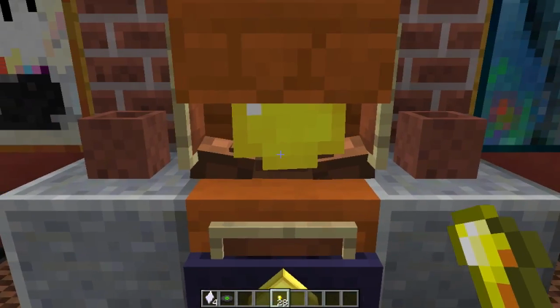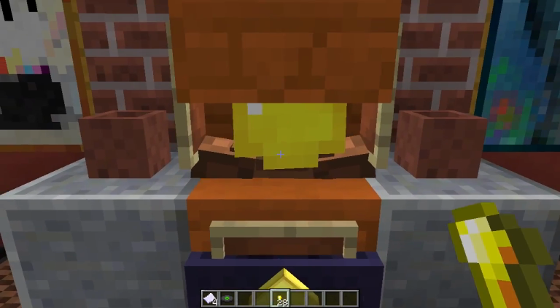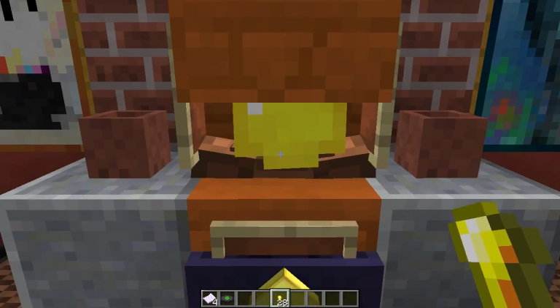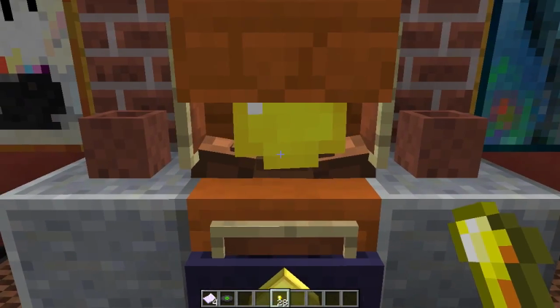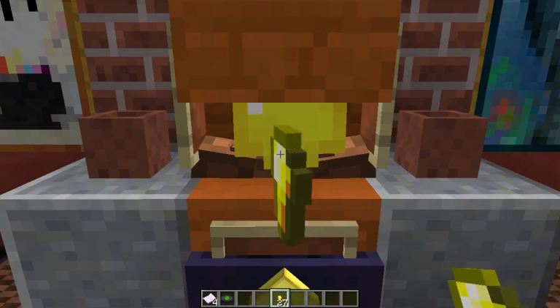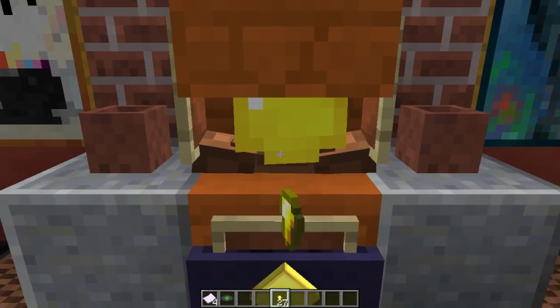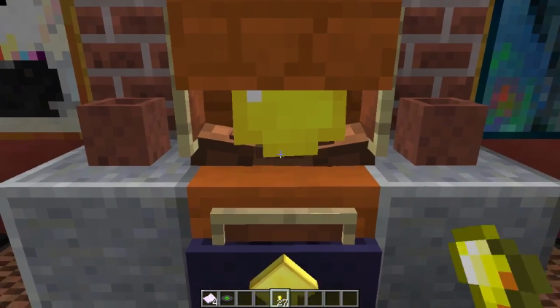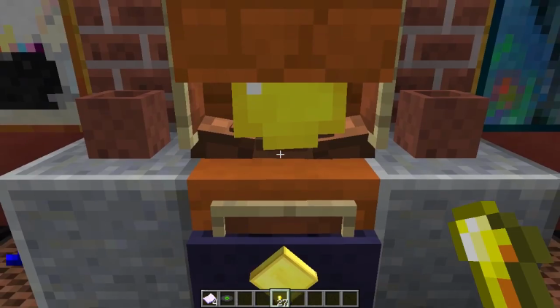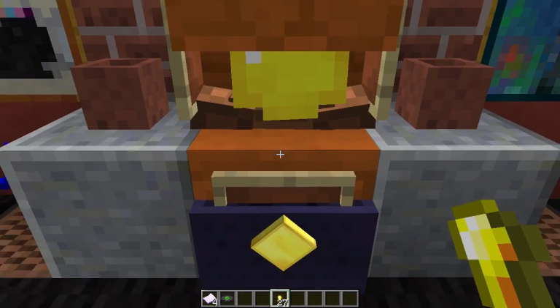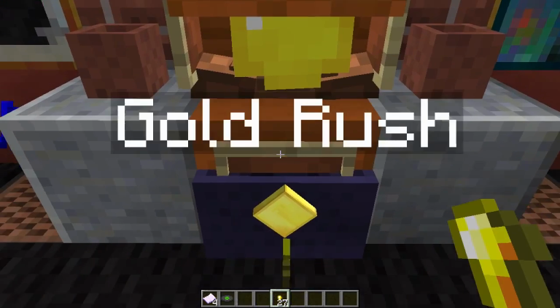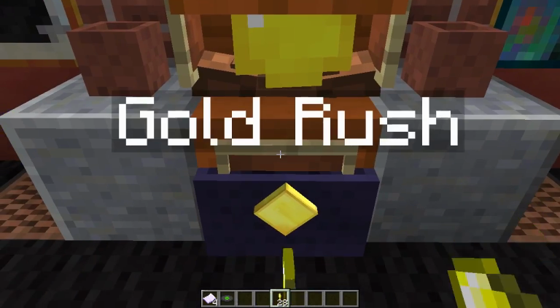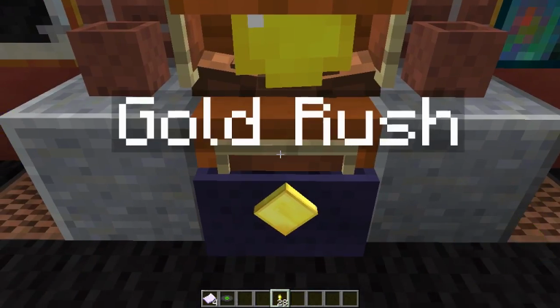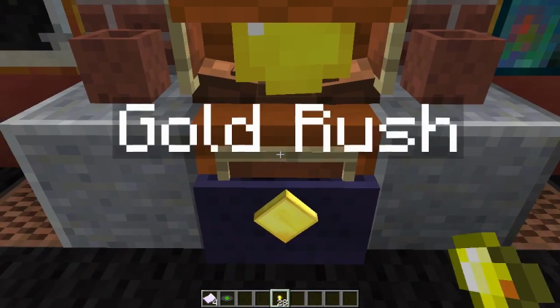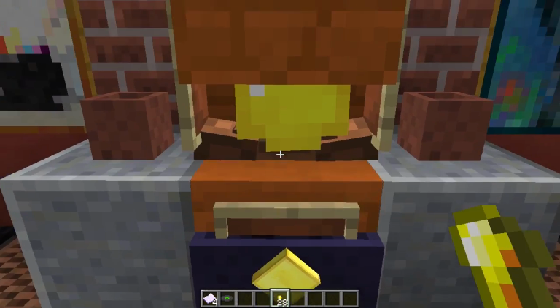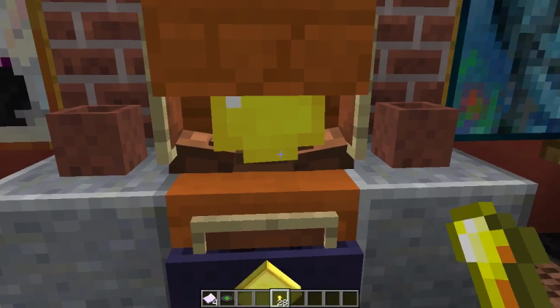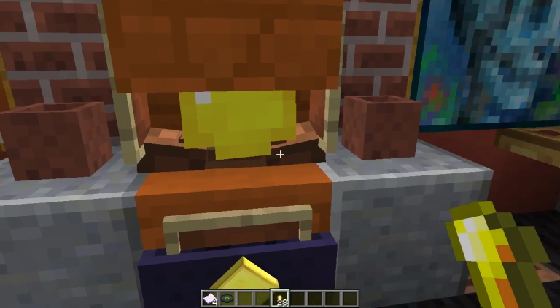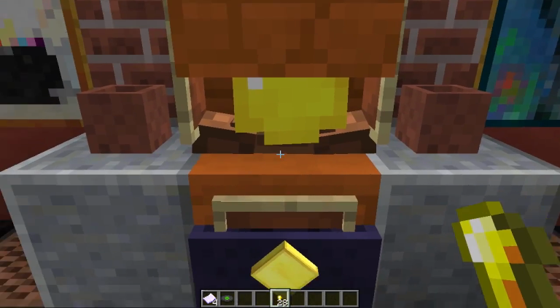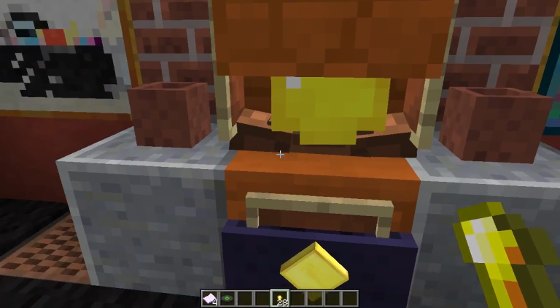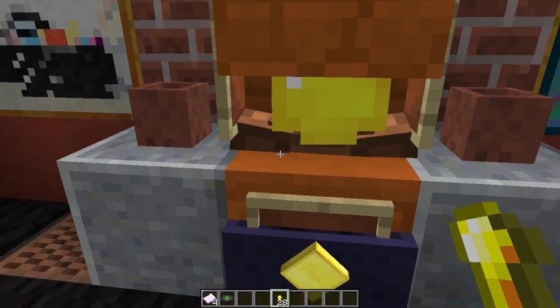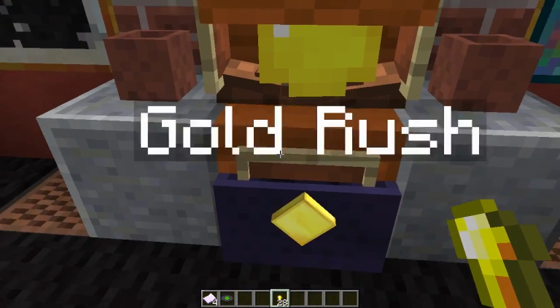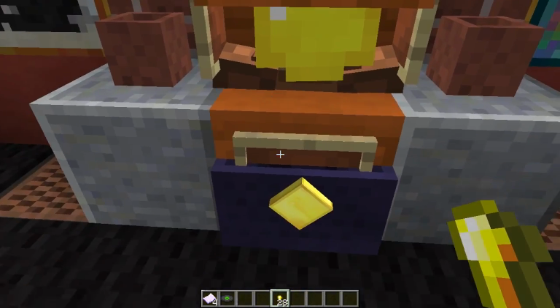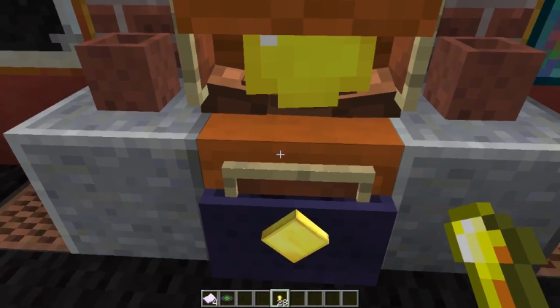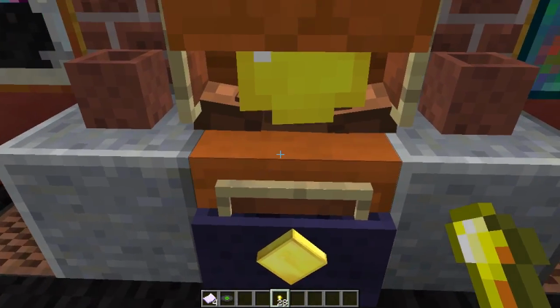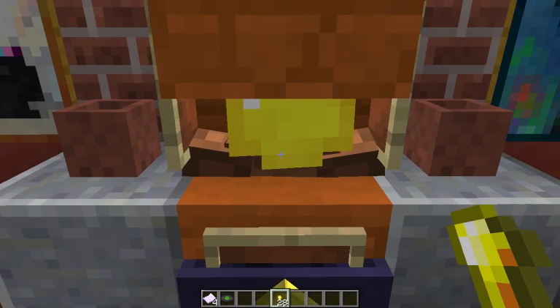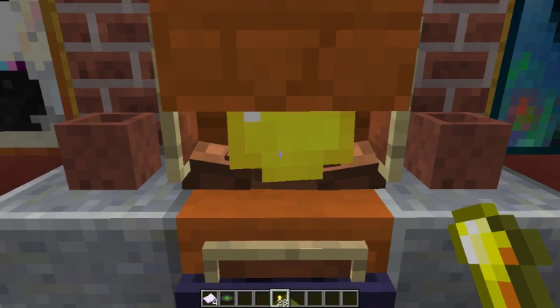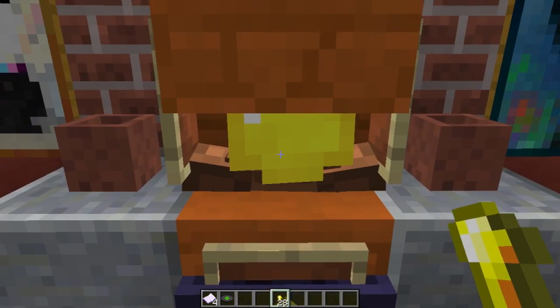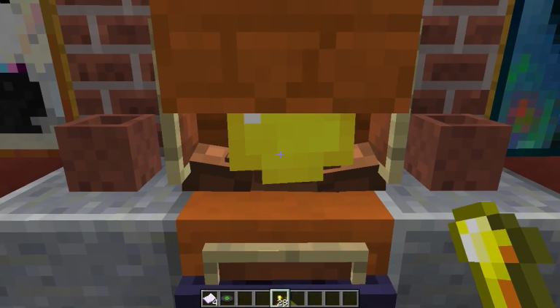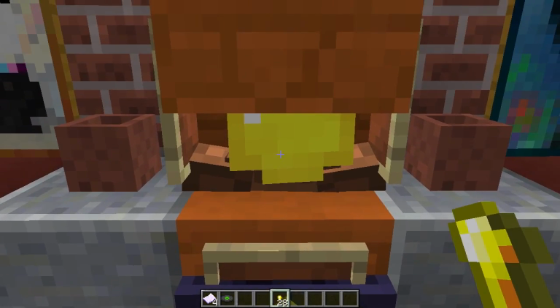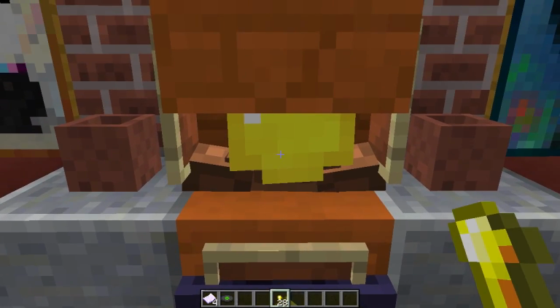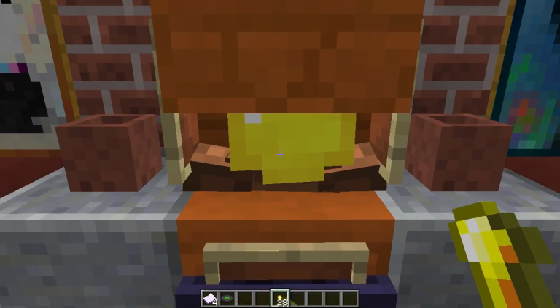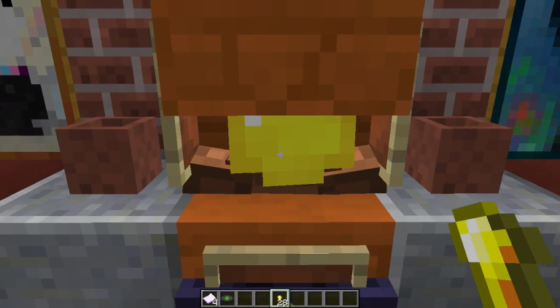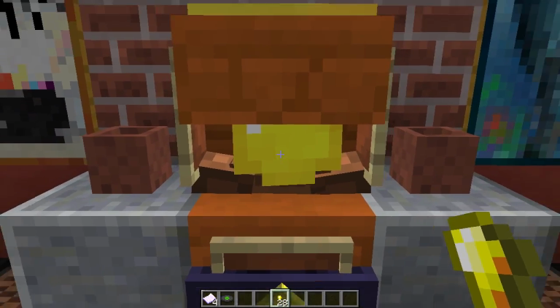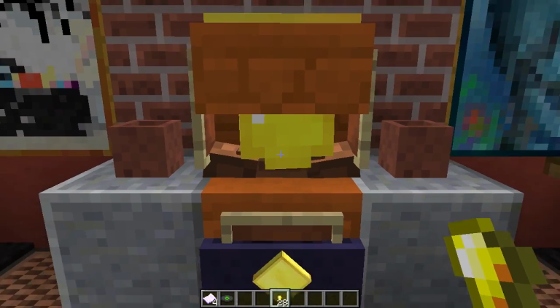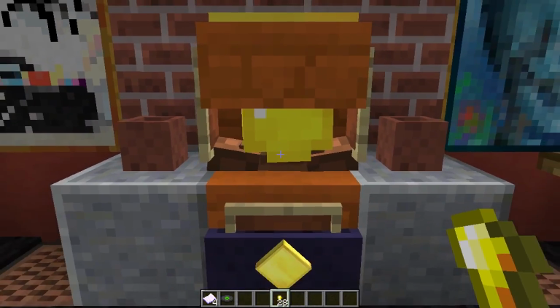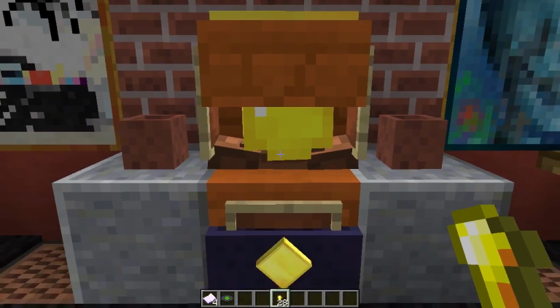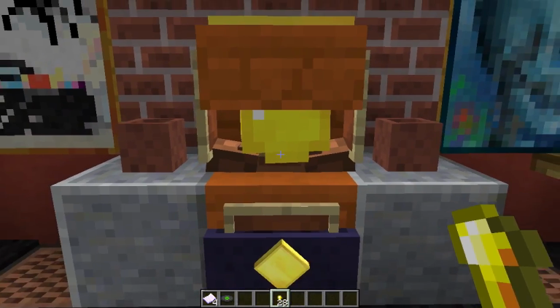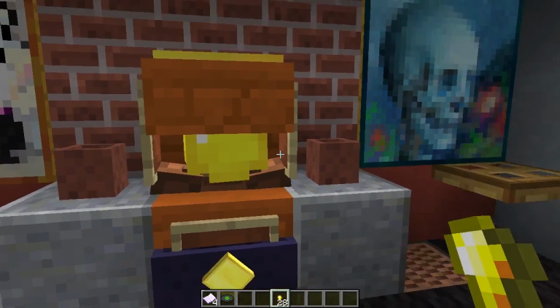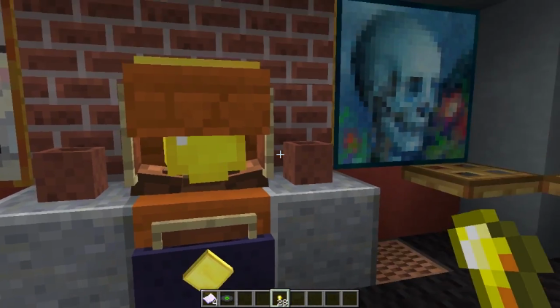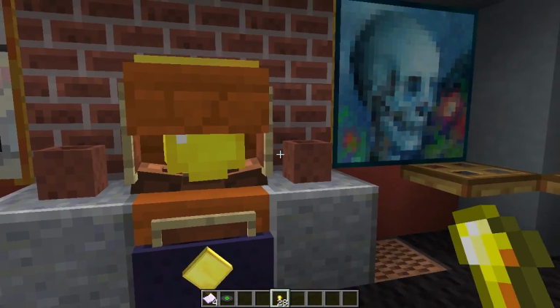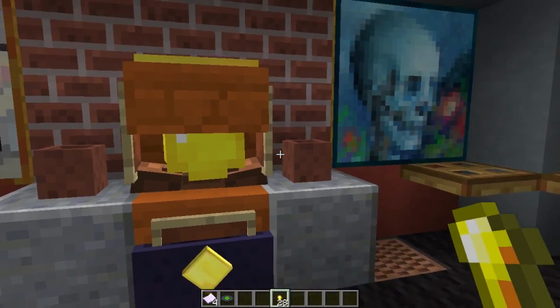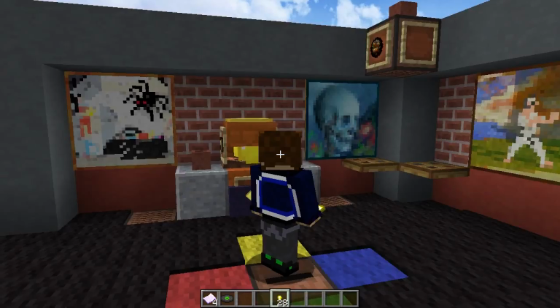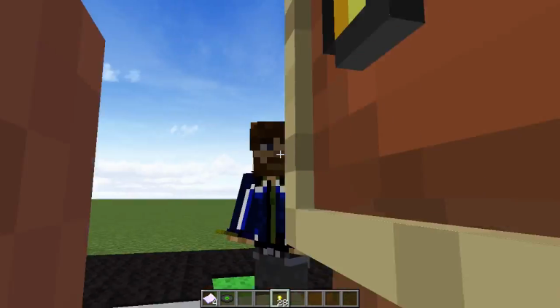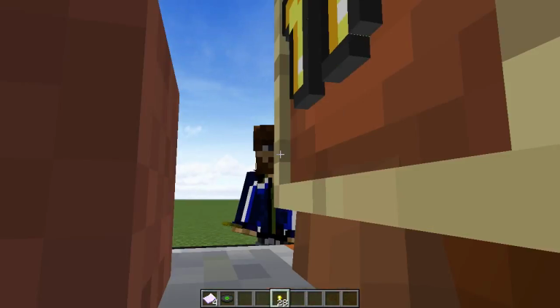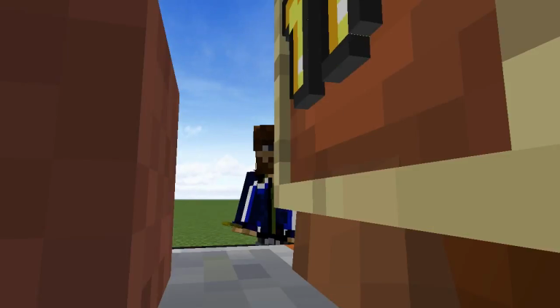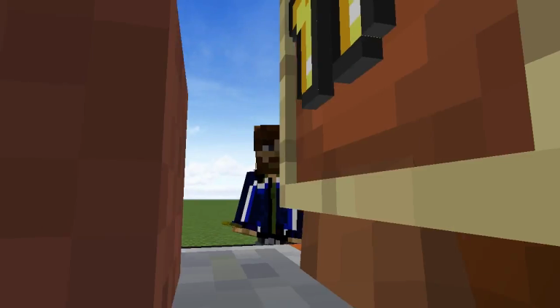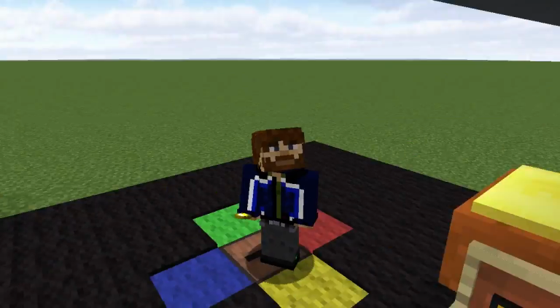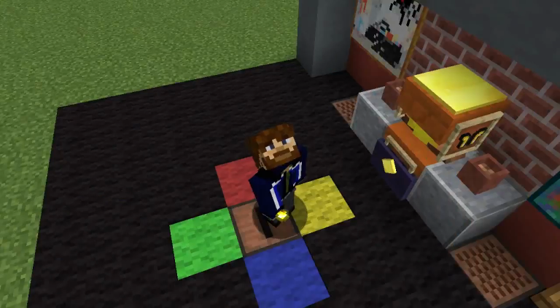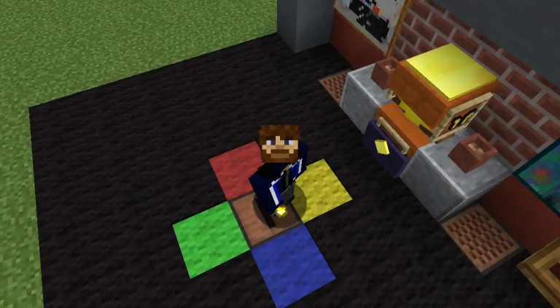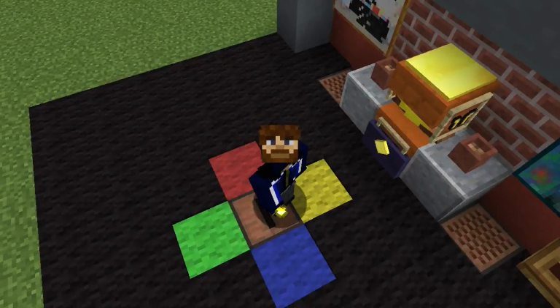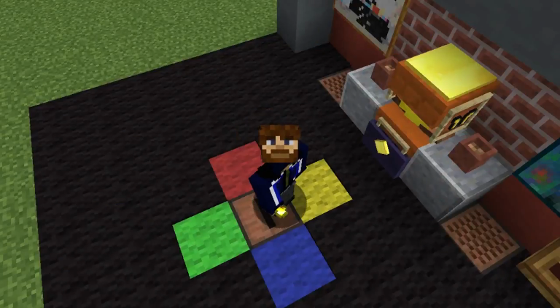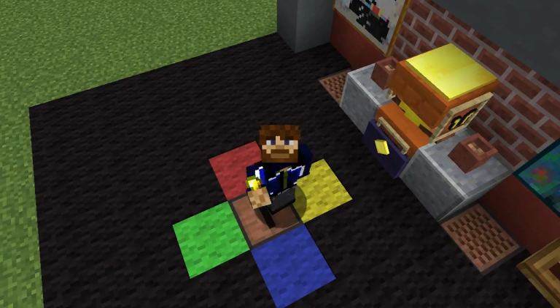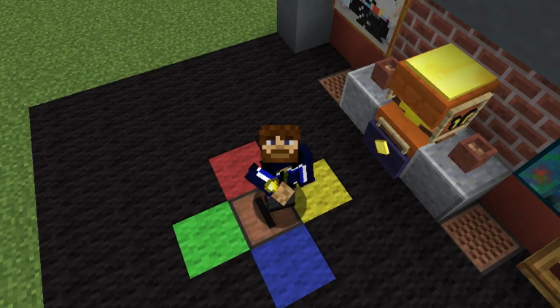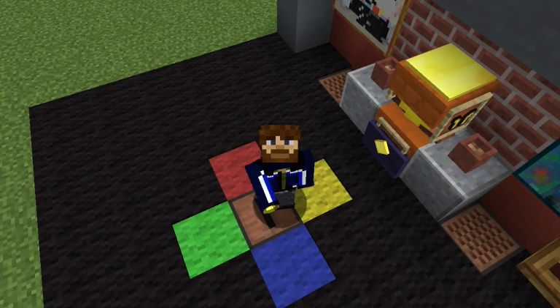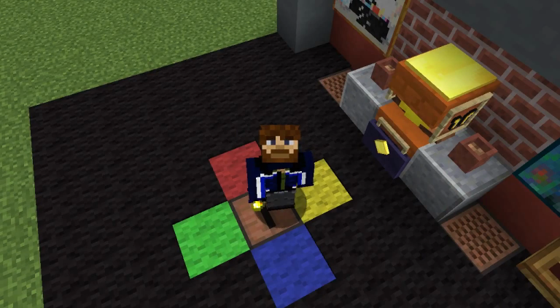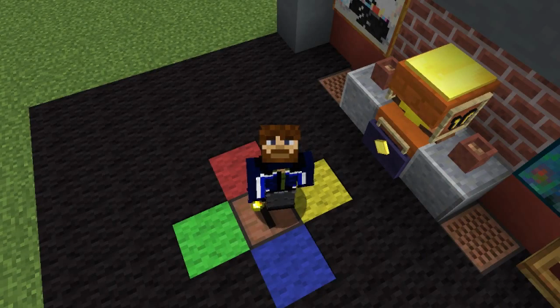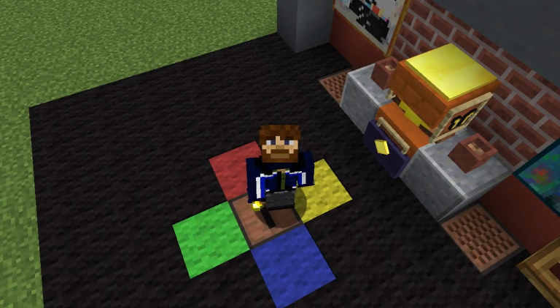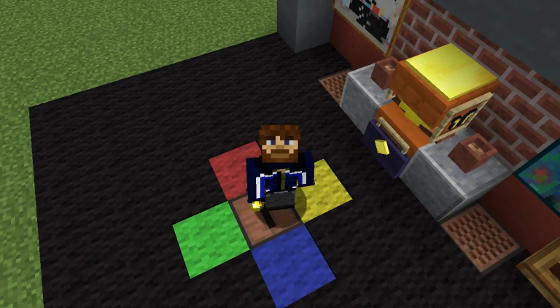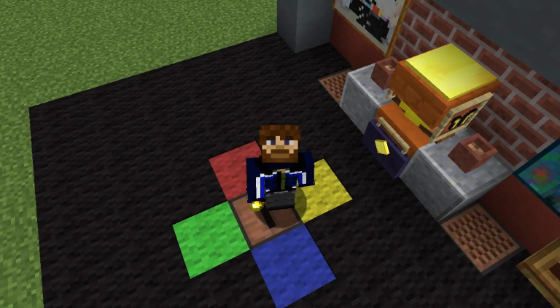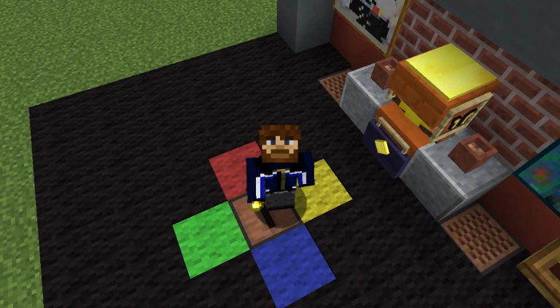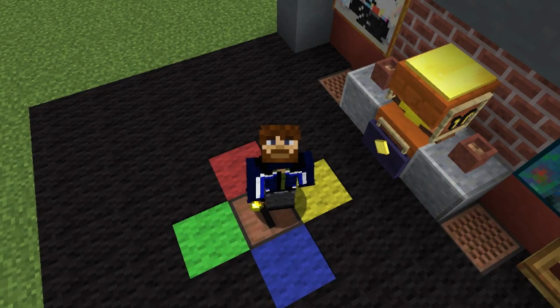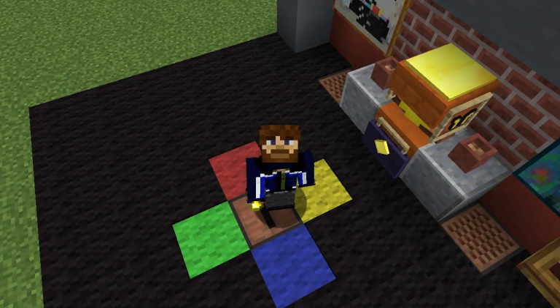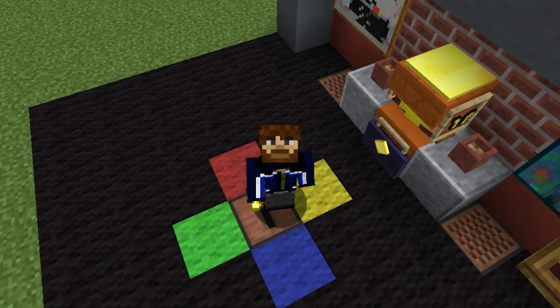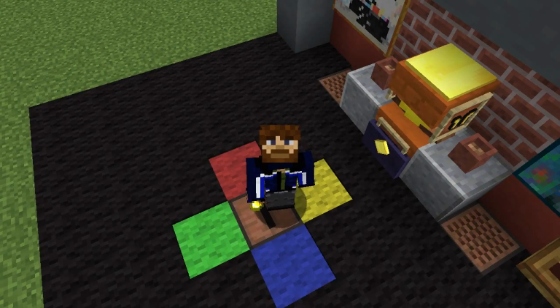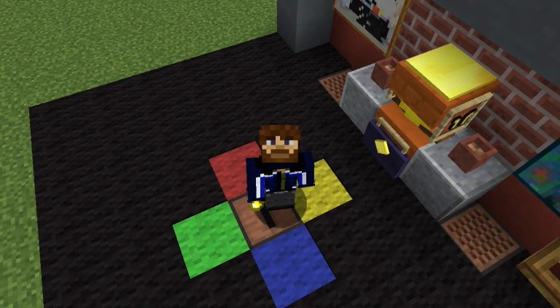I put in a gold nugget and I get a bunch of tickets which I could exchange at the prize counter for some prizes, and today I'm going to show you how to build this.